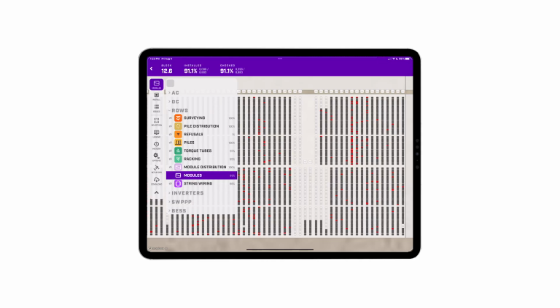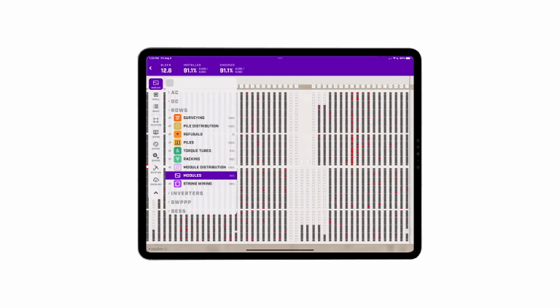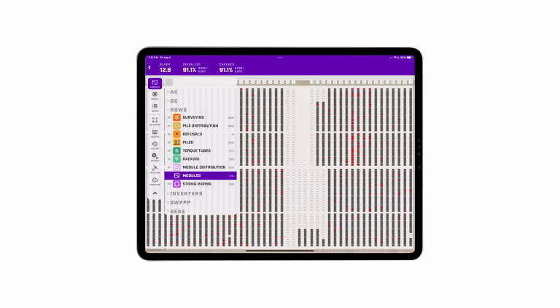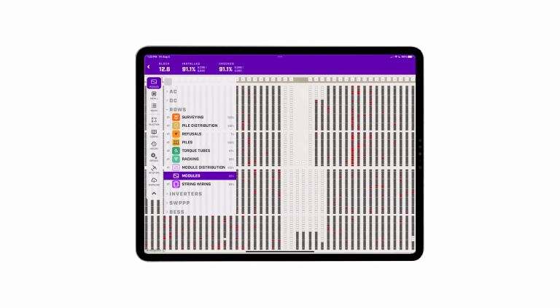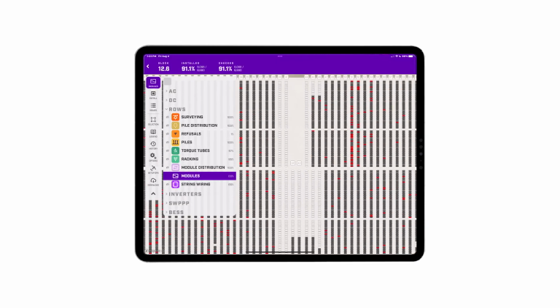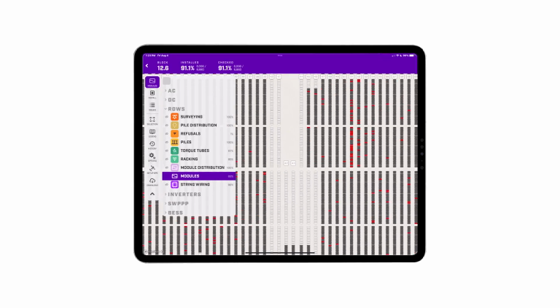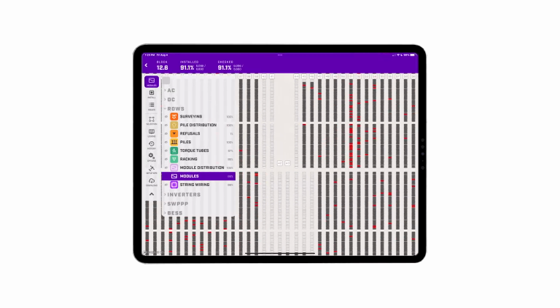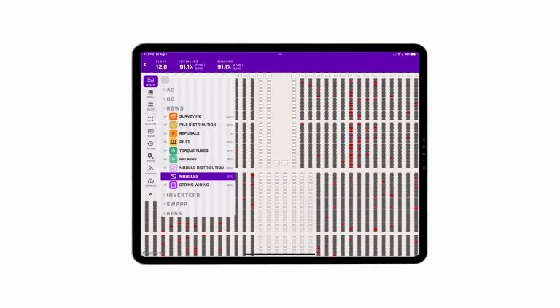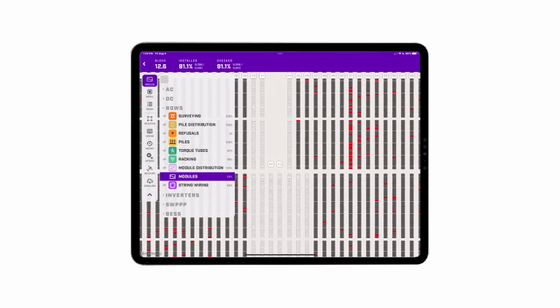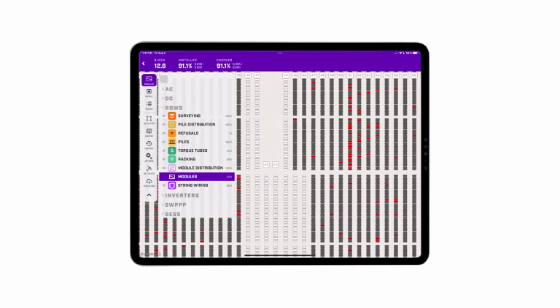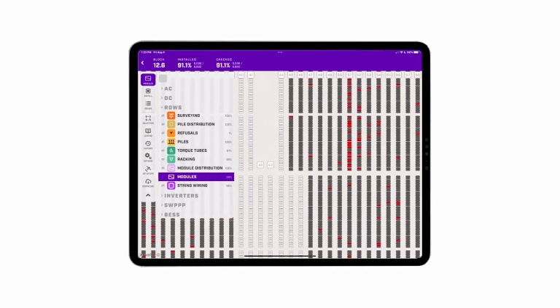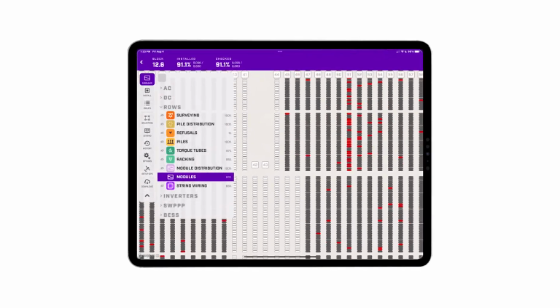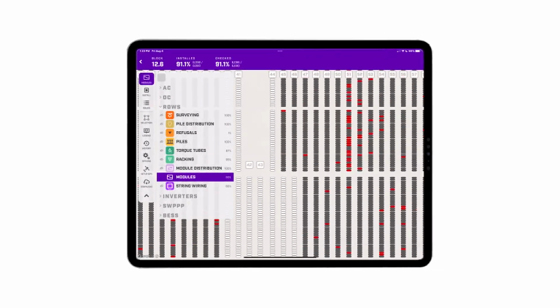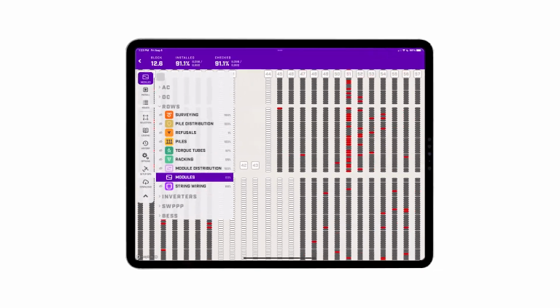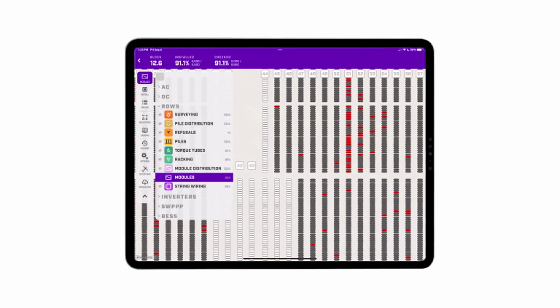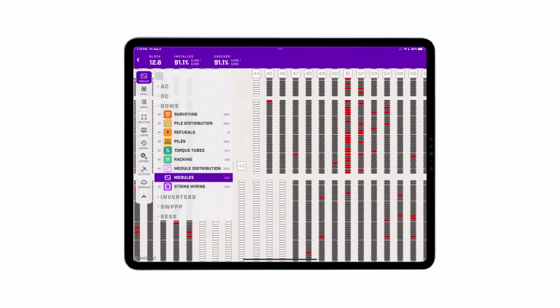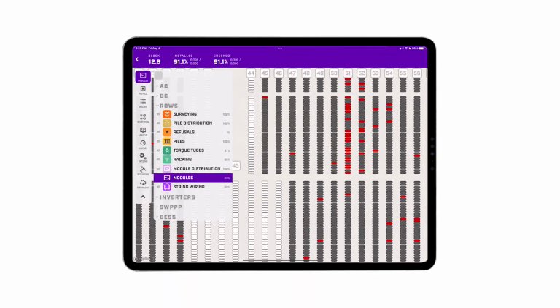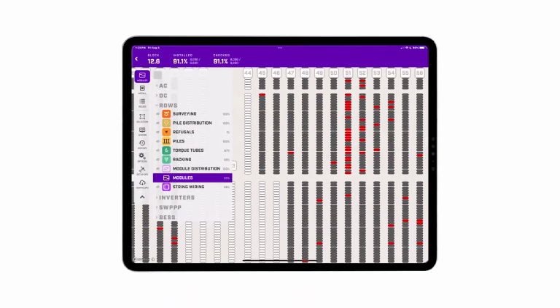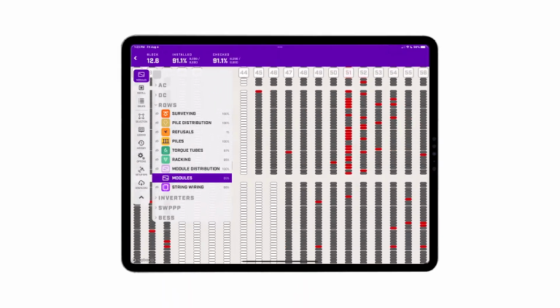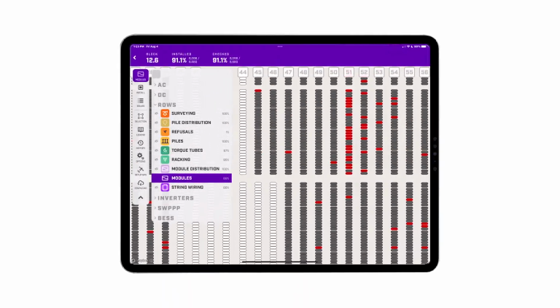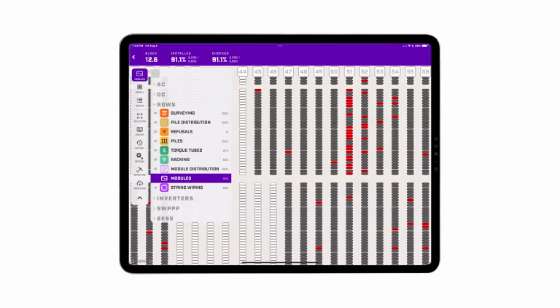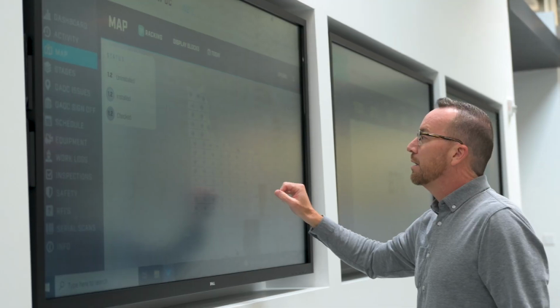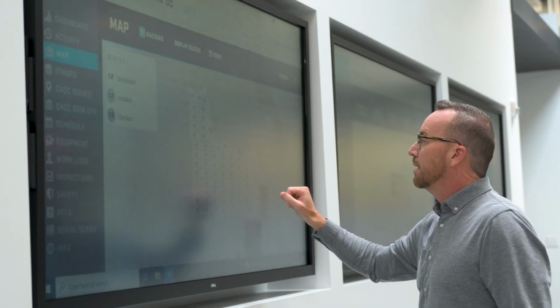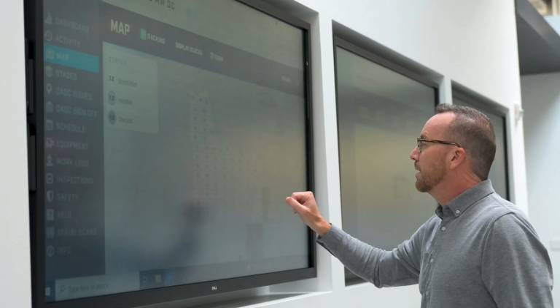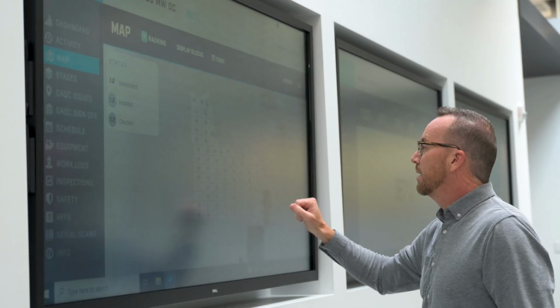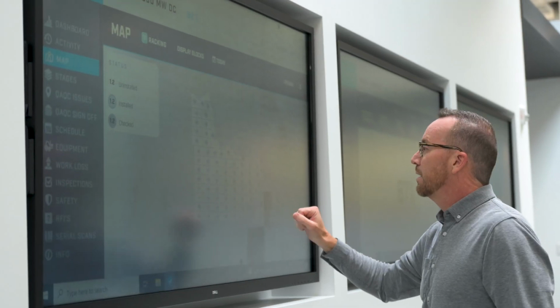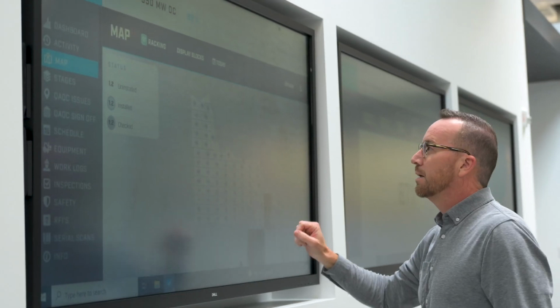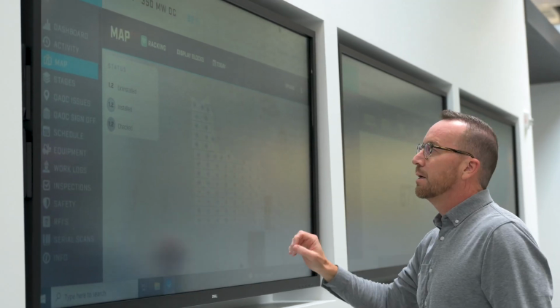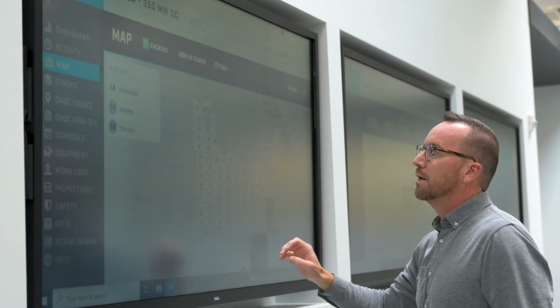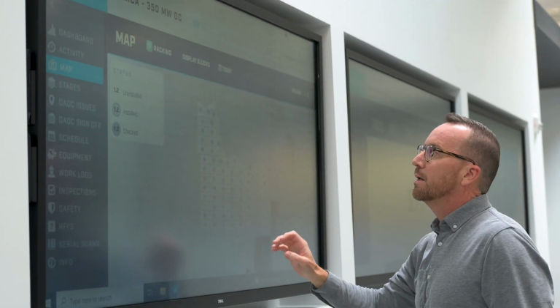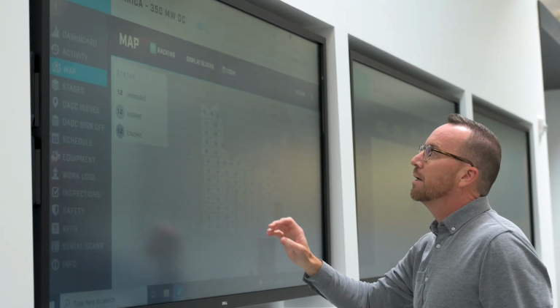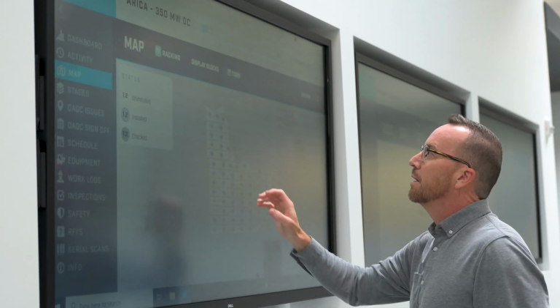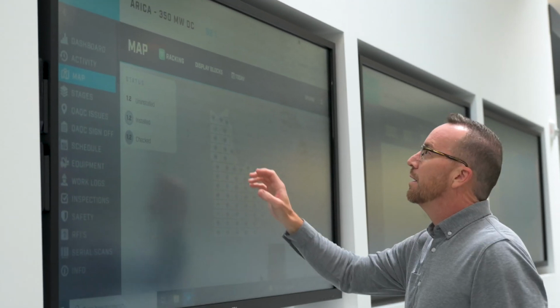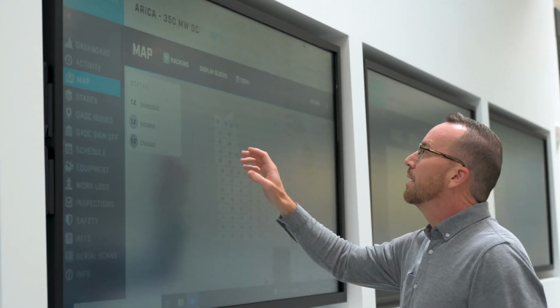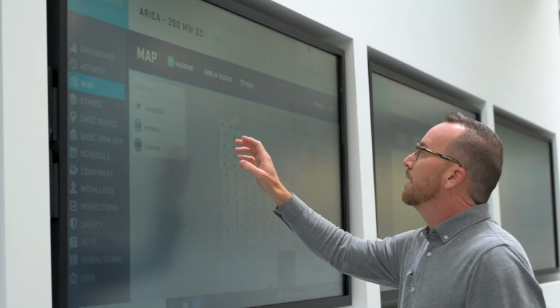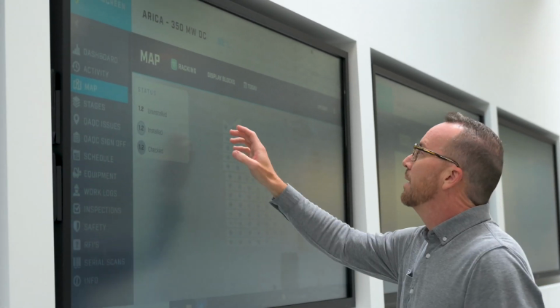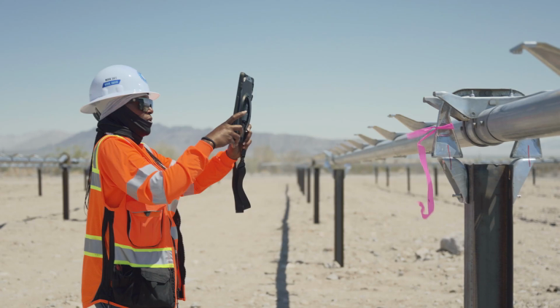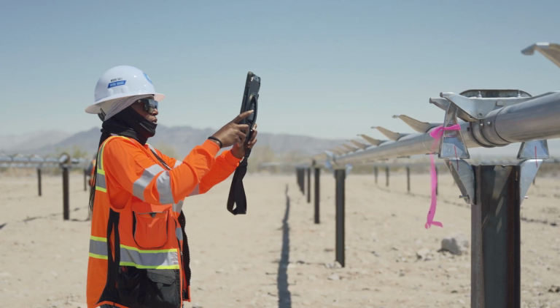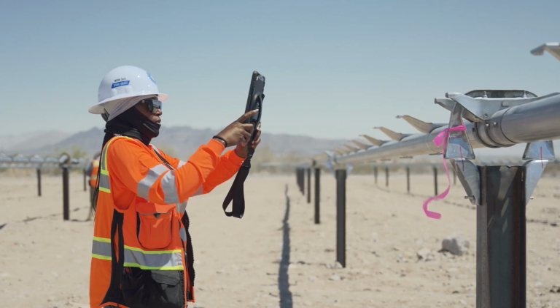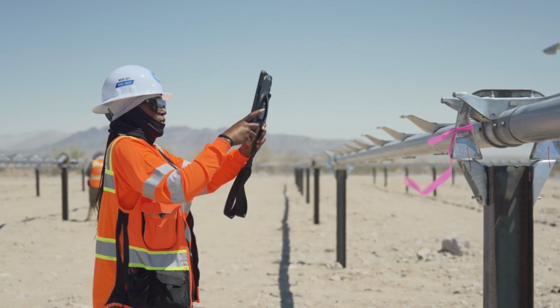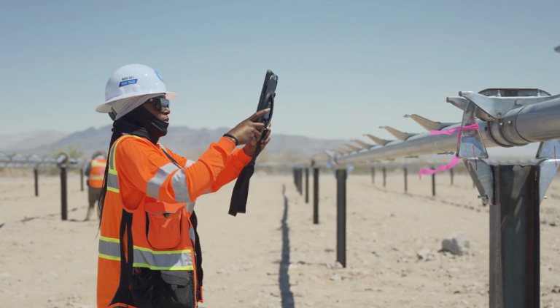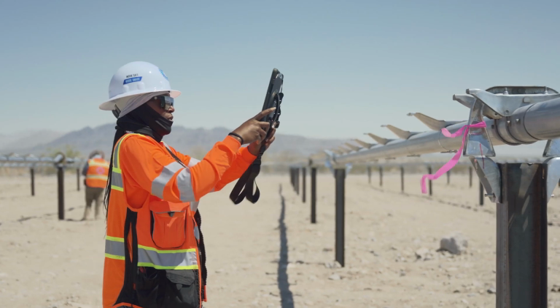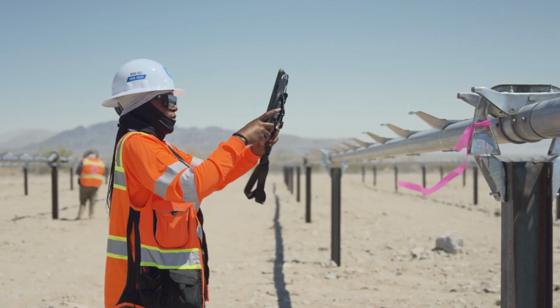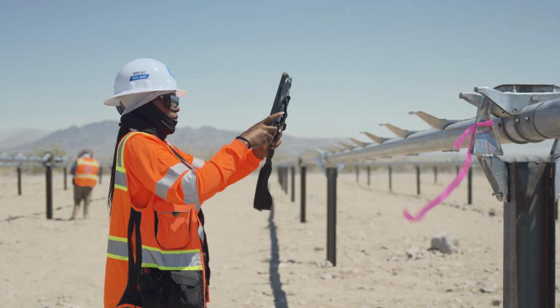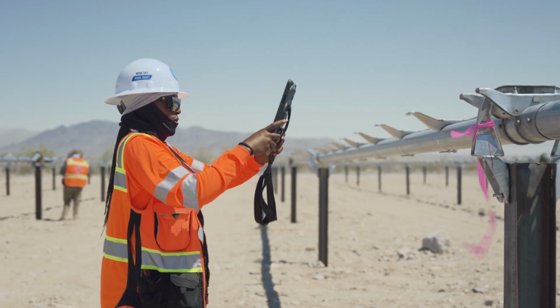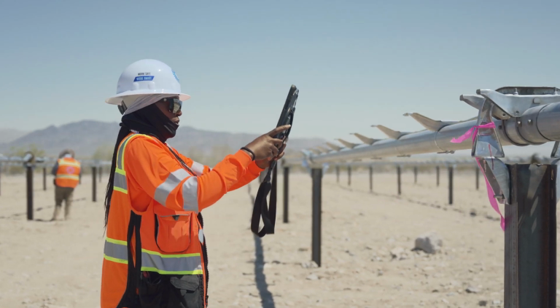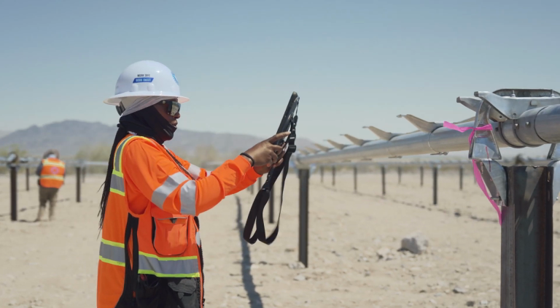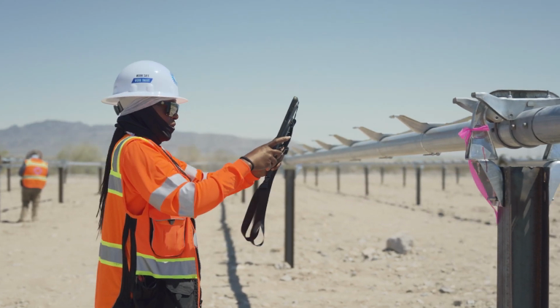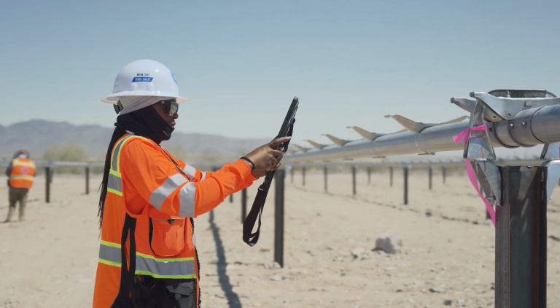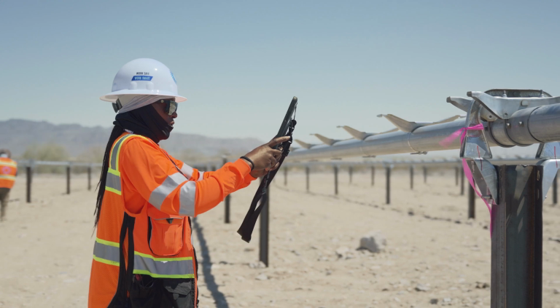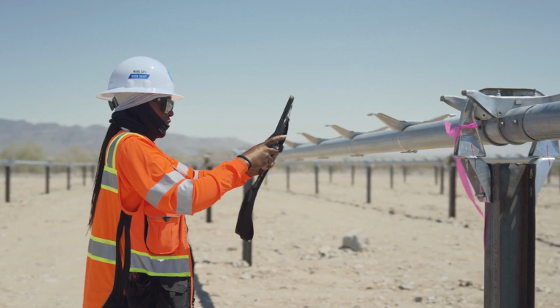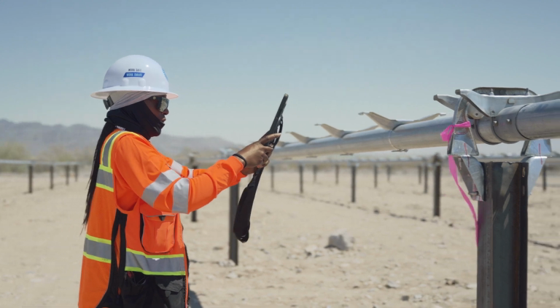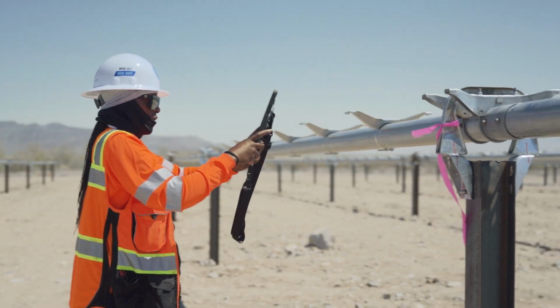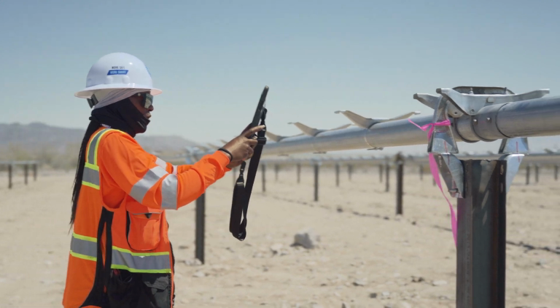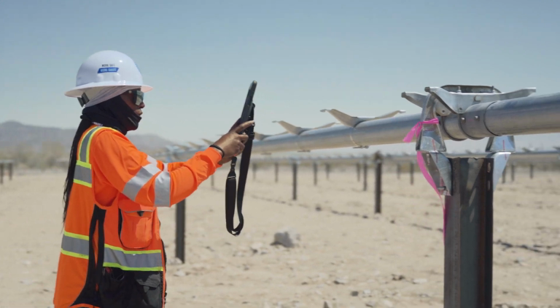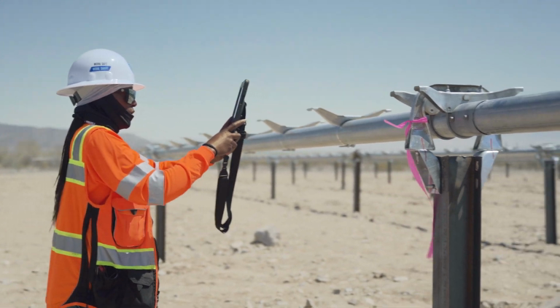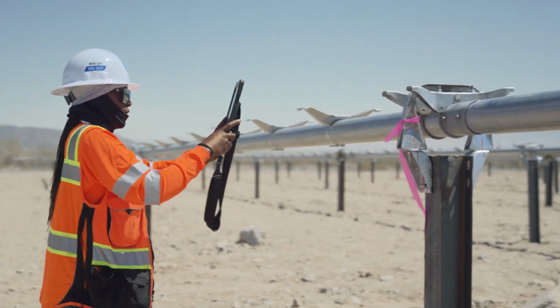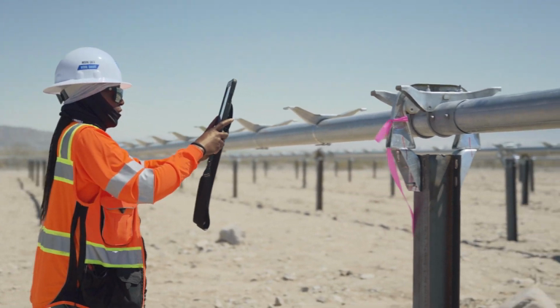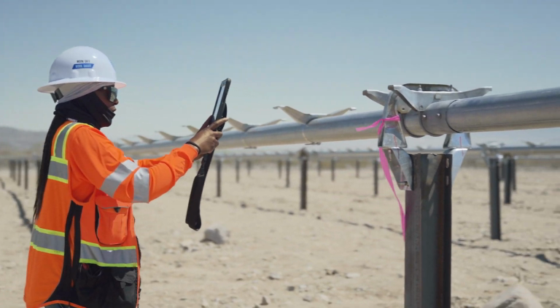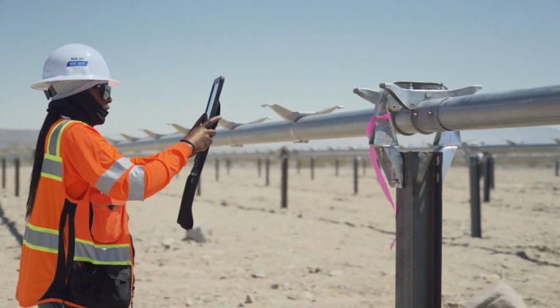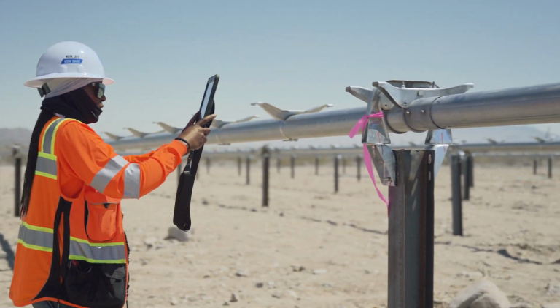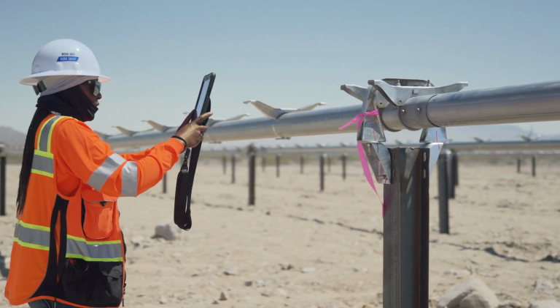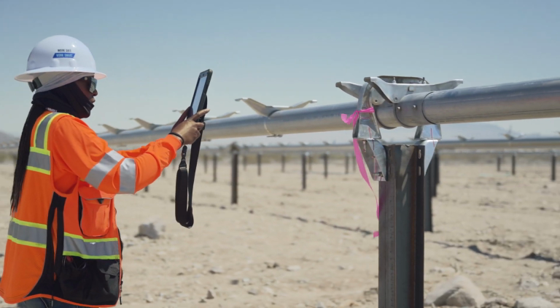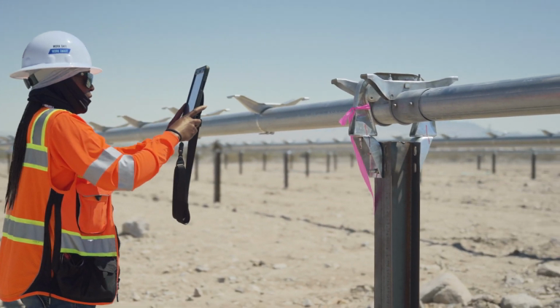Track open items, fixed issues, and rejected fixes. Photos from the field paint a clear picture of each QAQC matter.